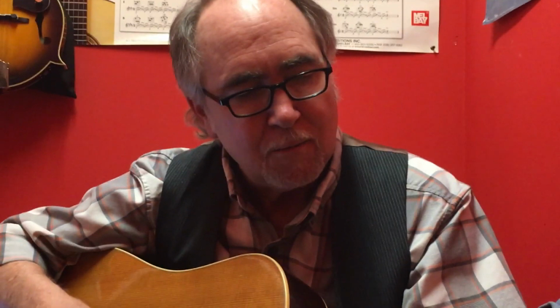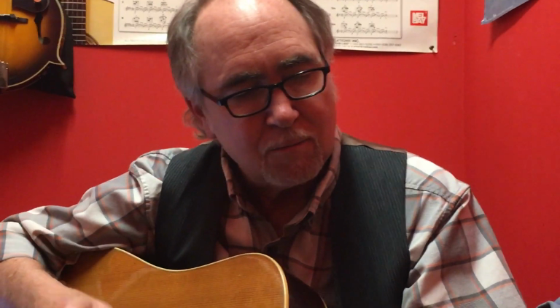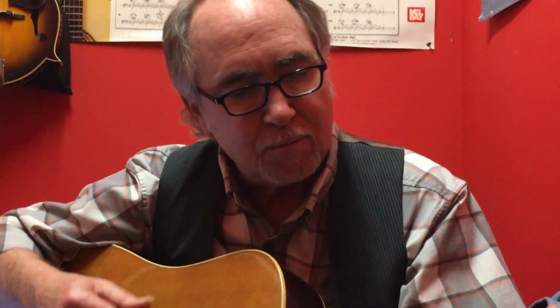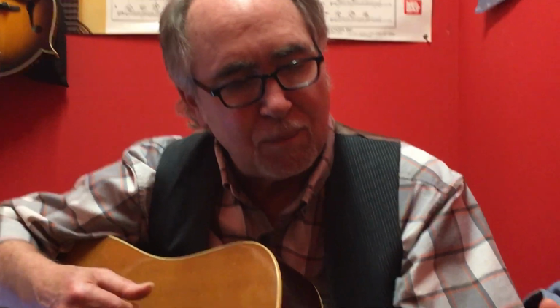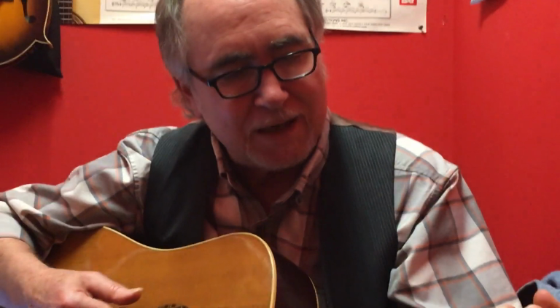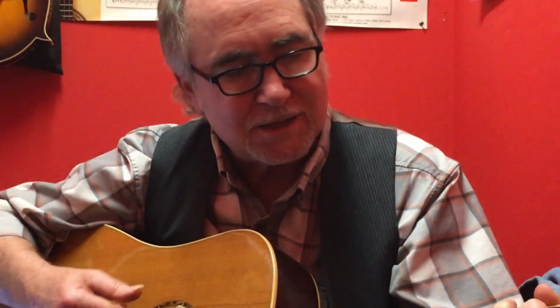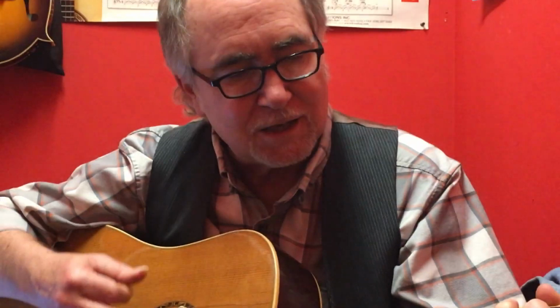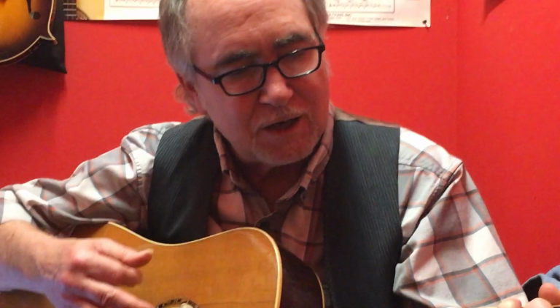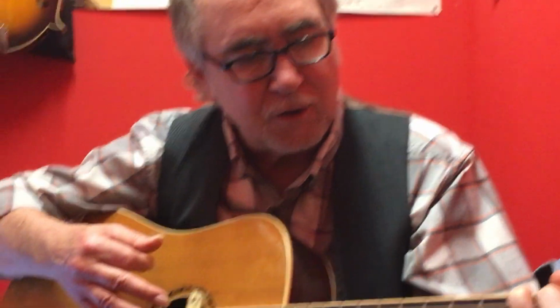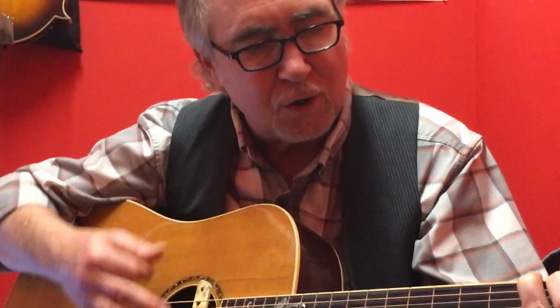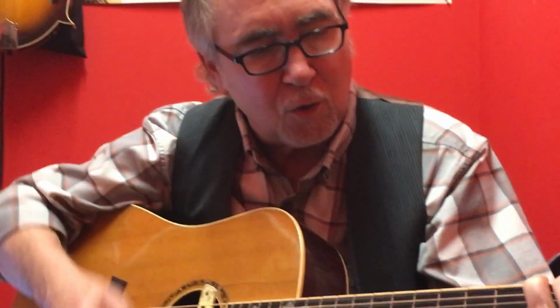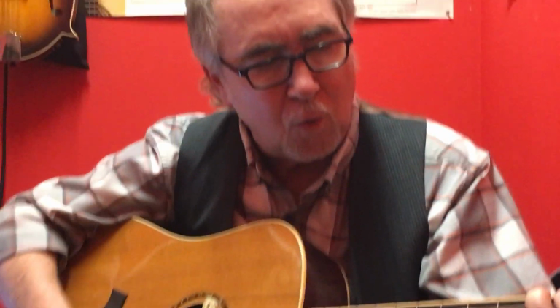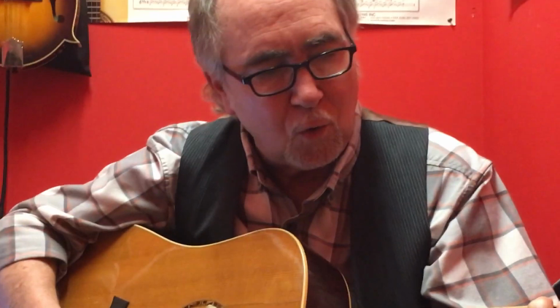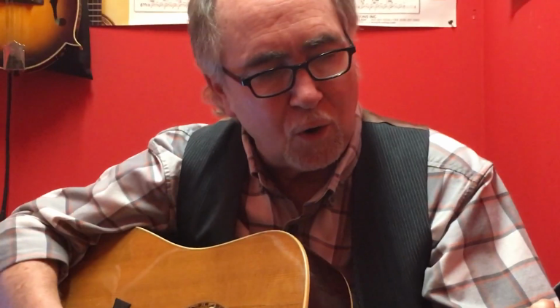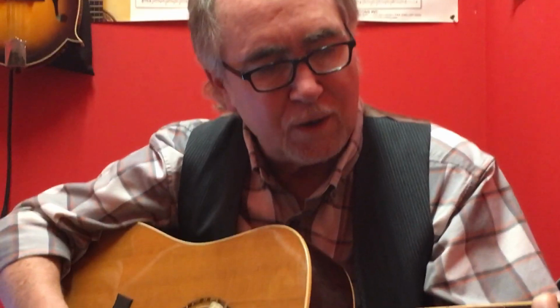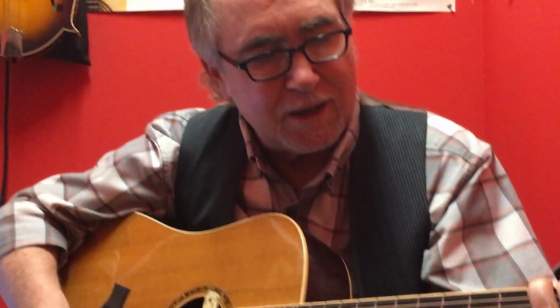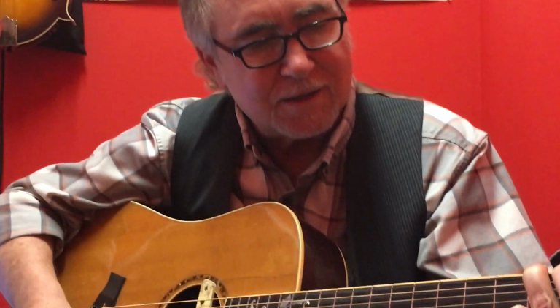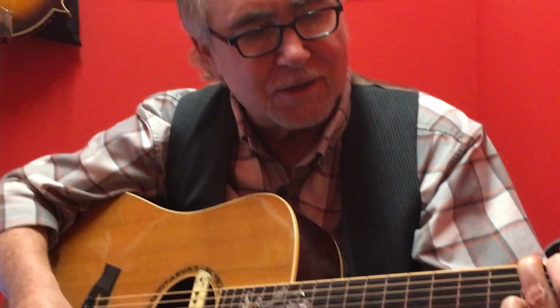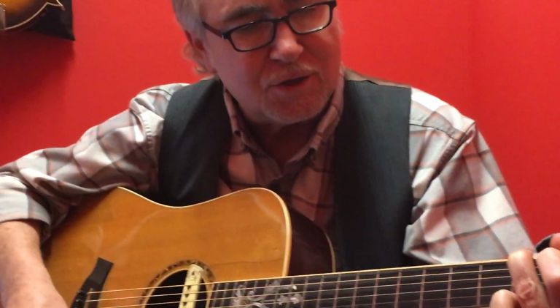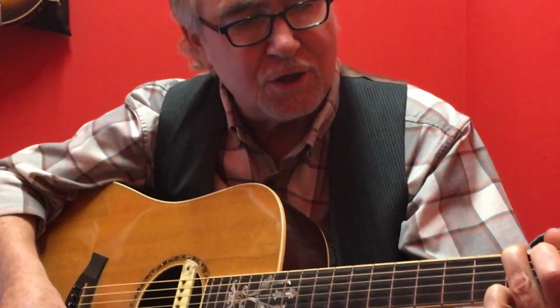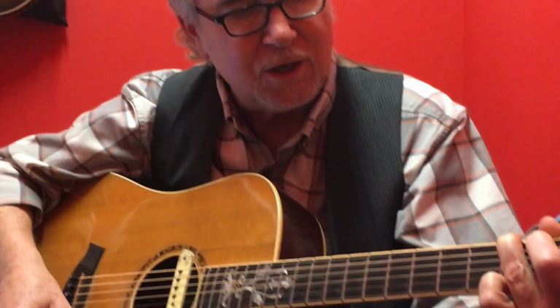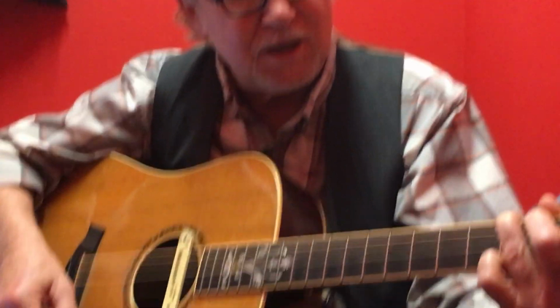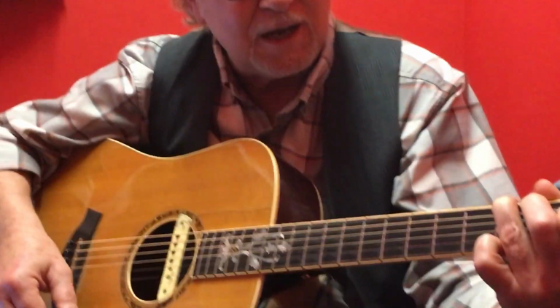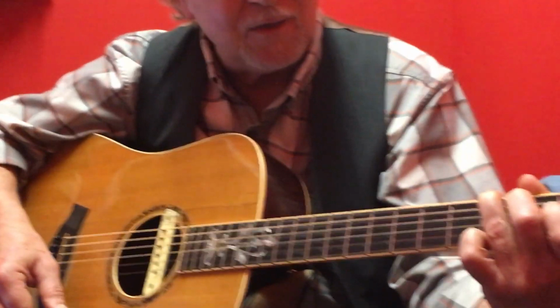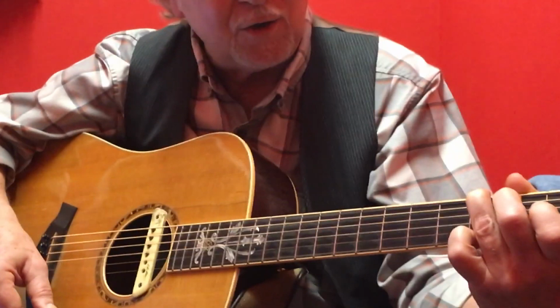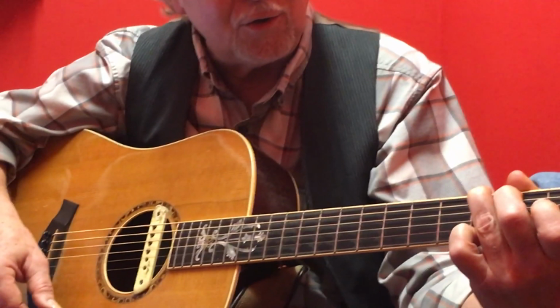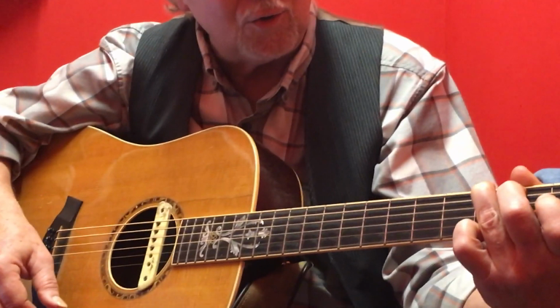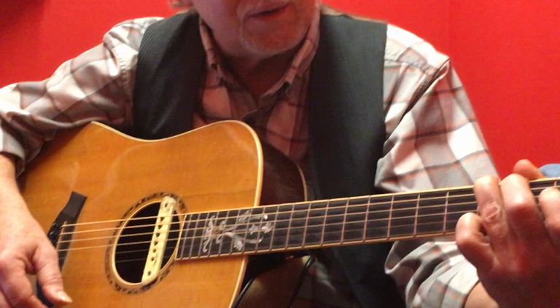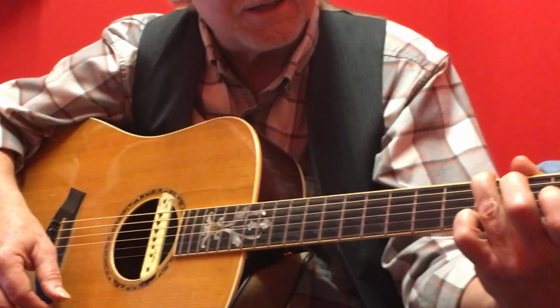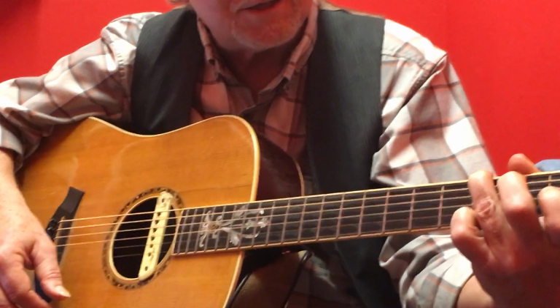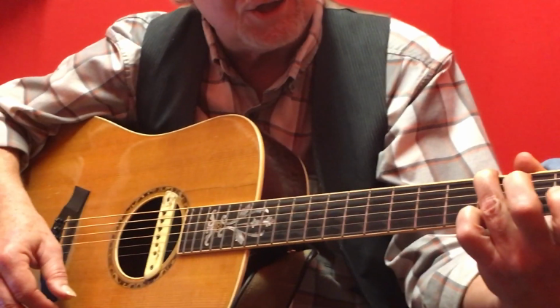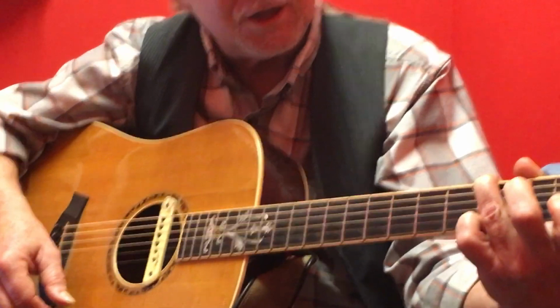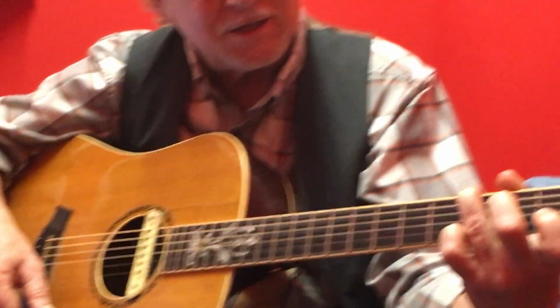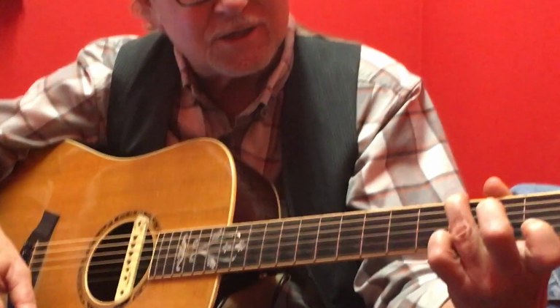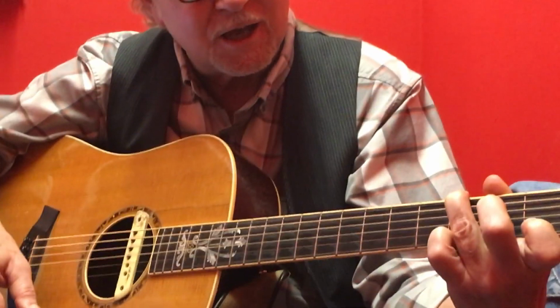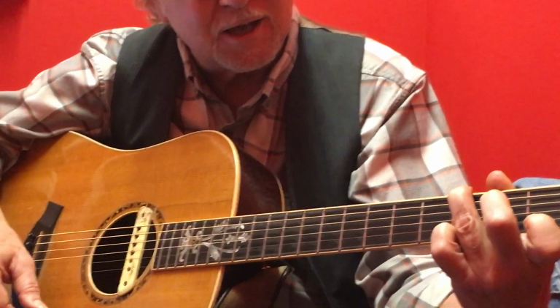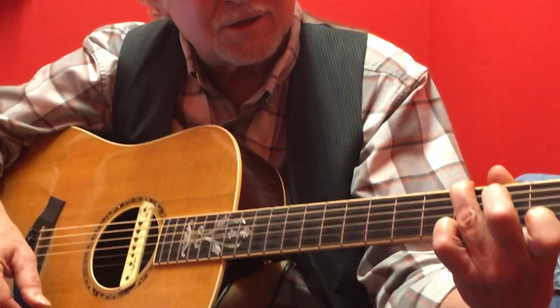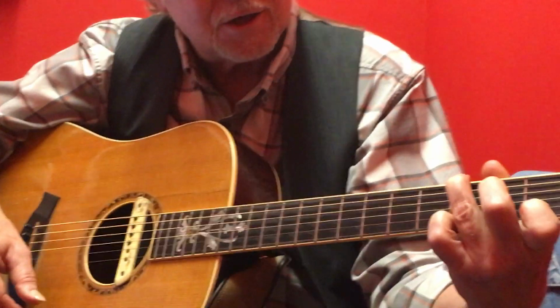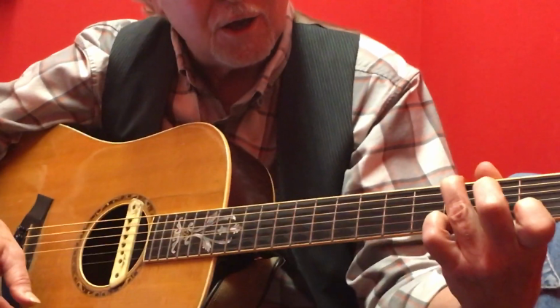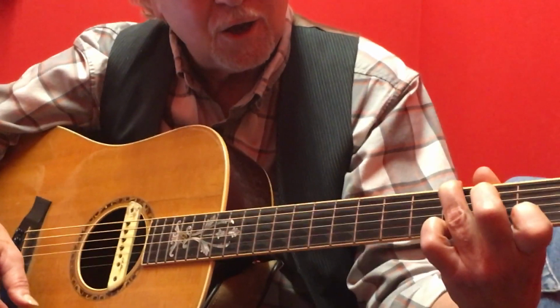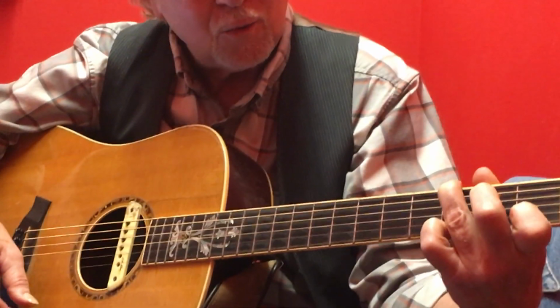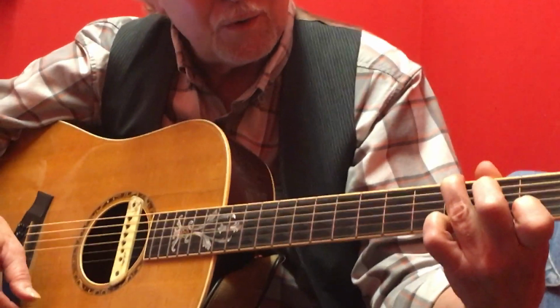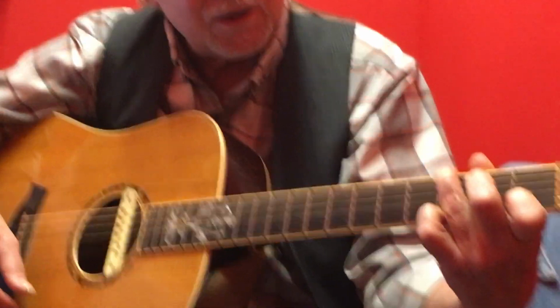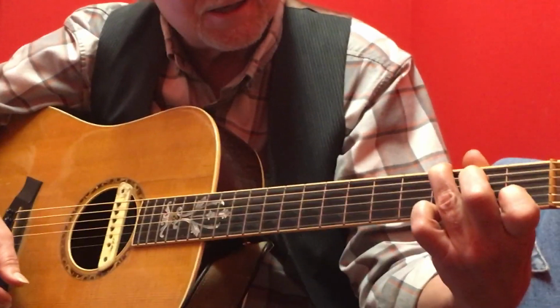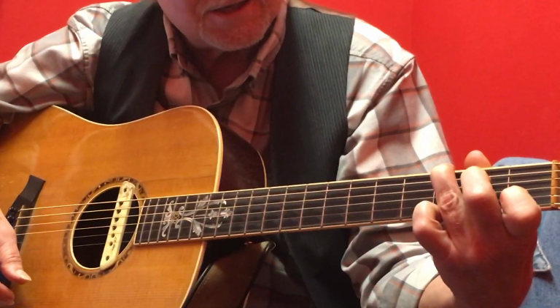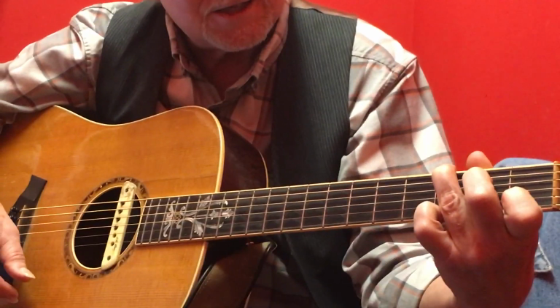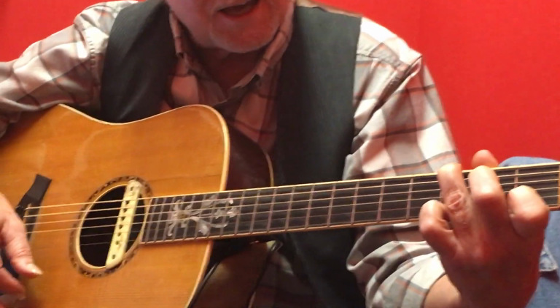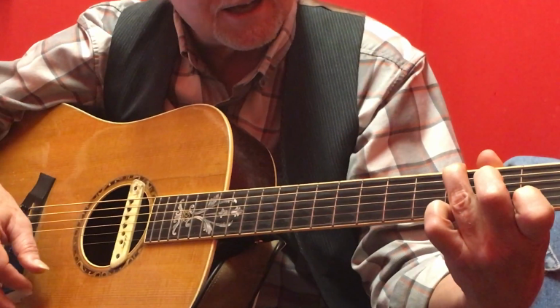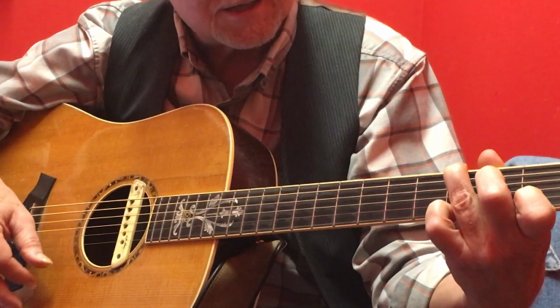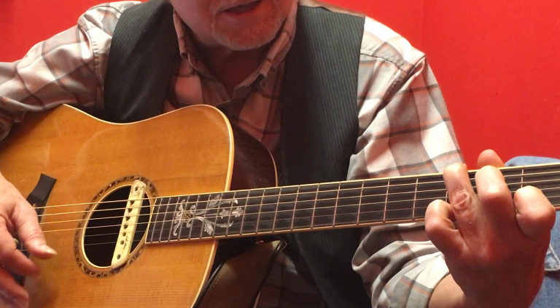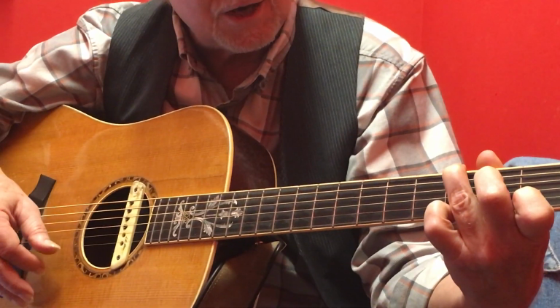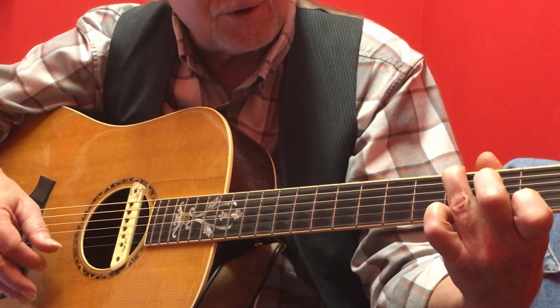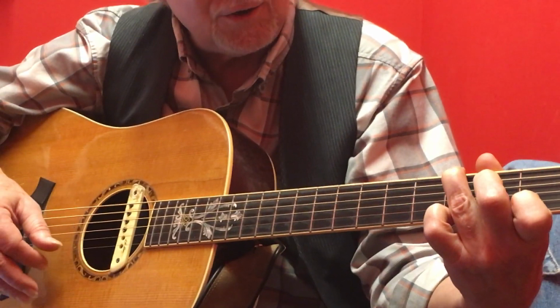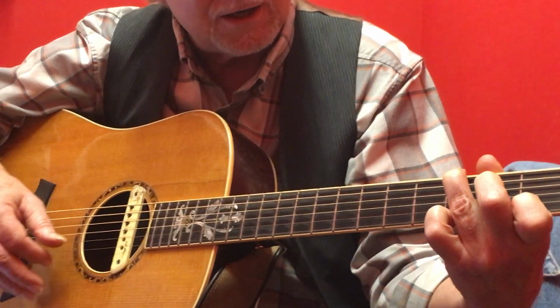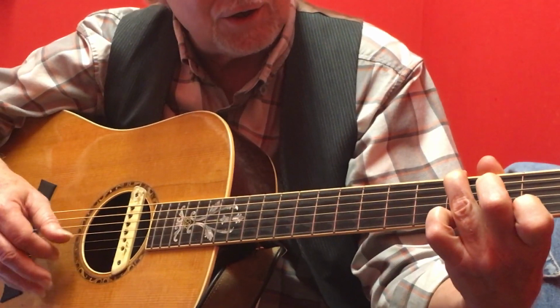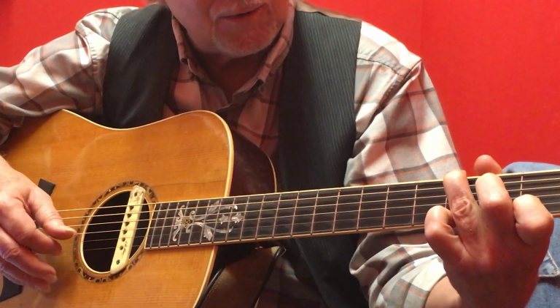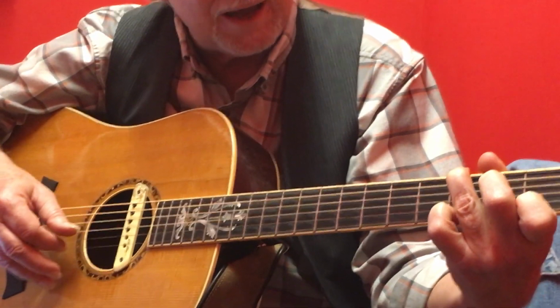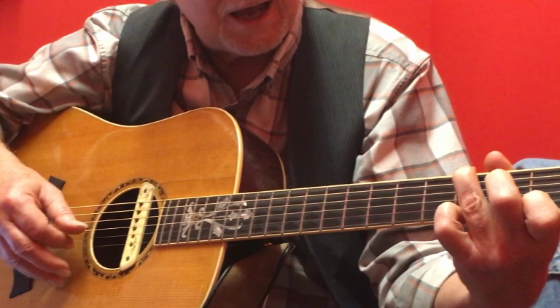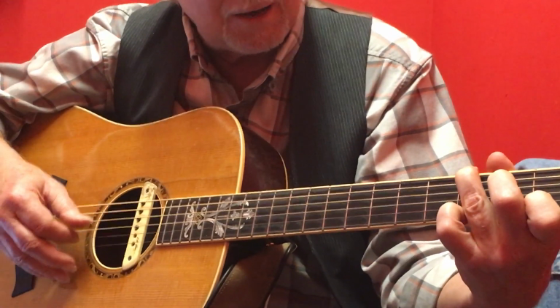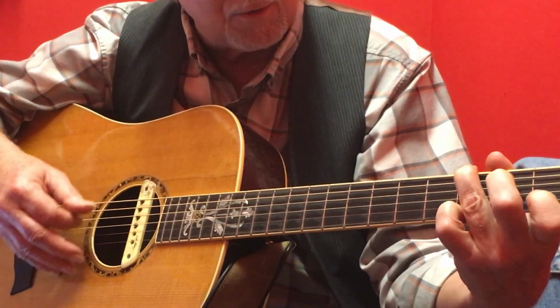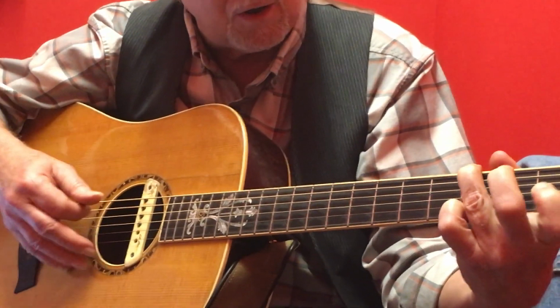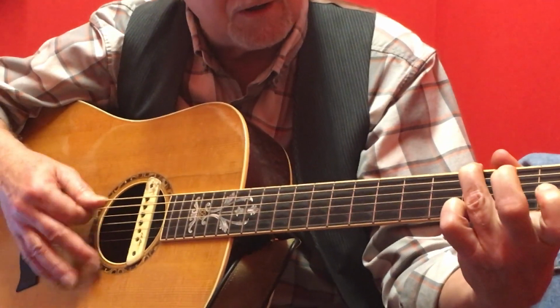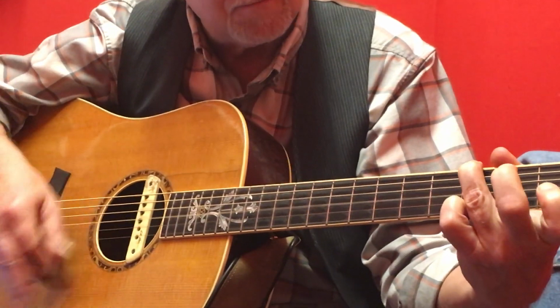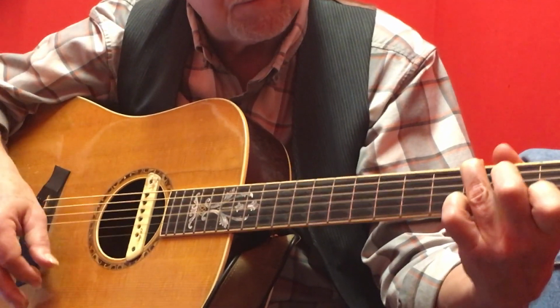Basically the chord is a G, and then you're doing this G-sus with a six there. You can do a hammer-on on it.